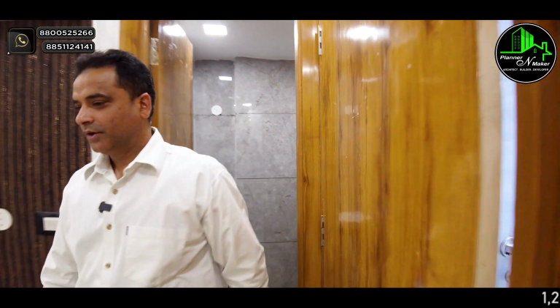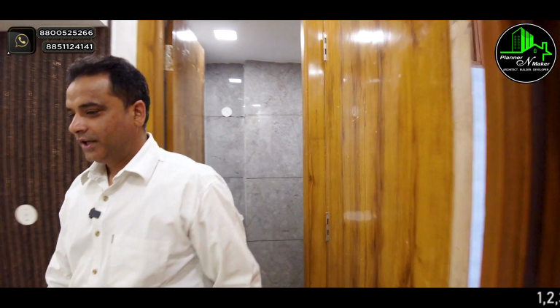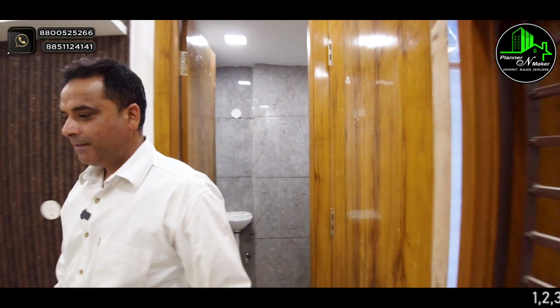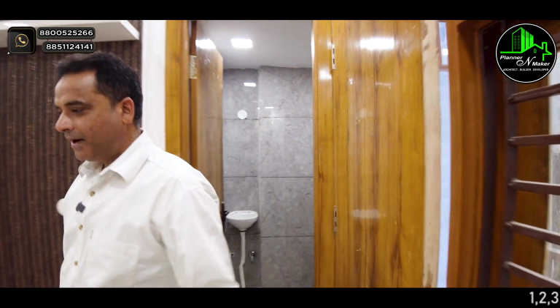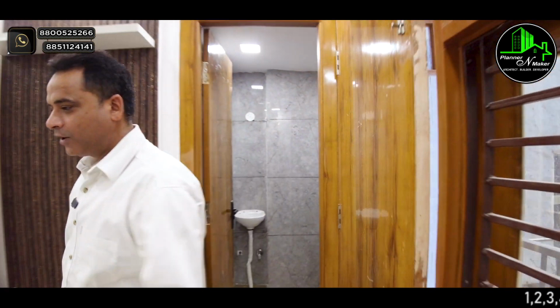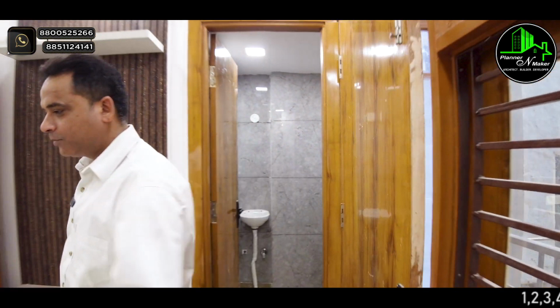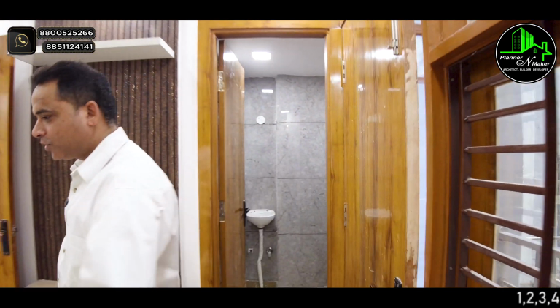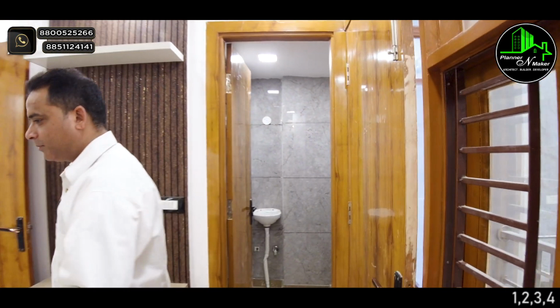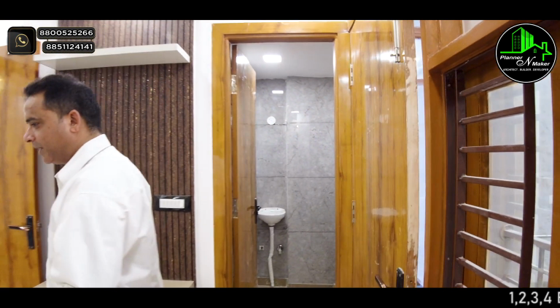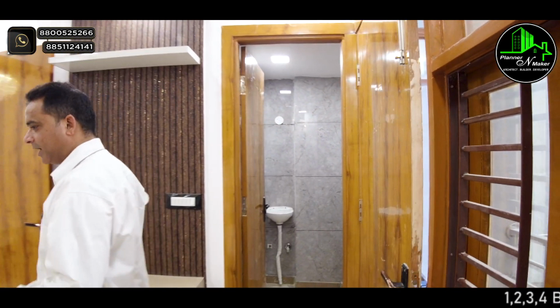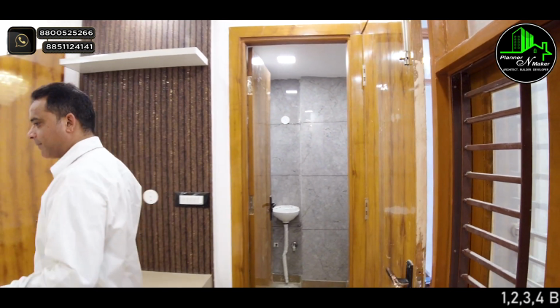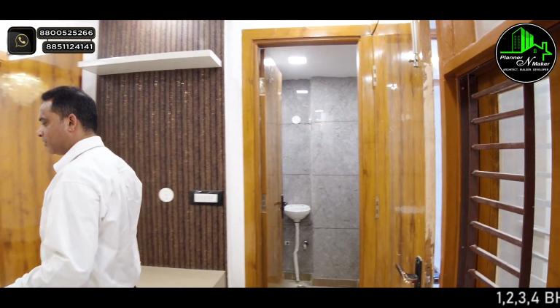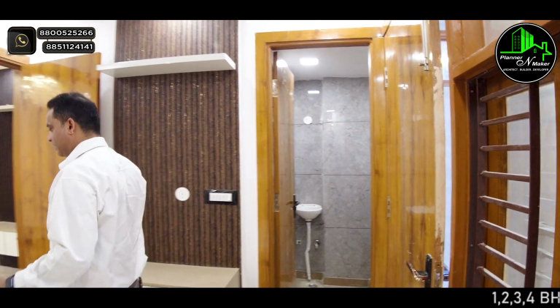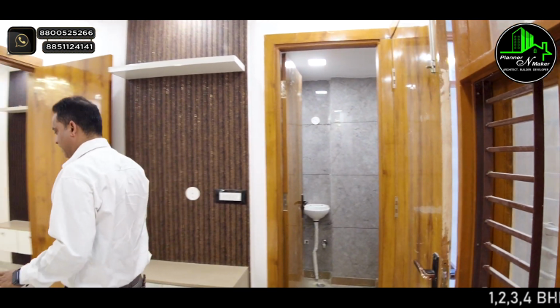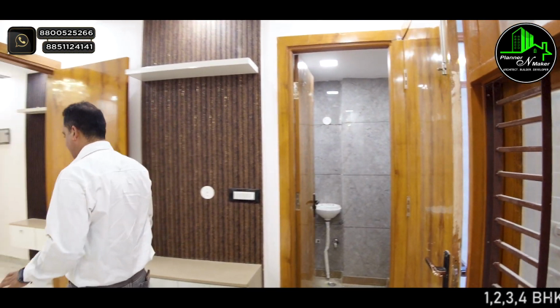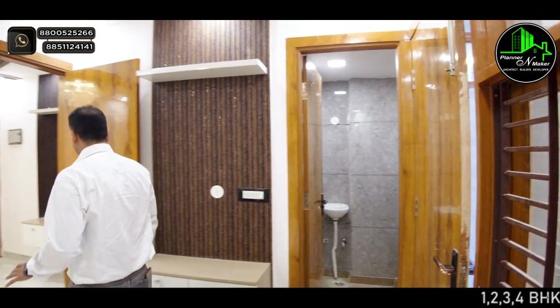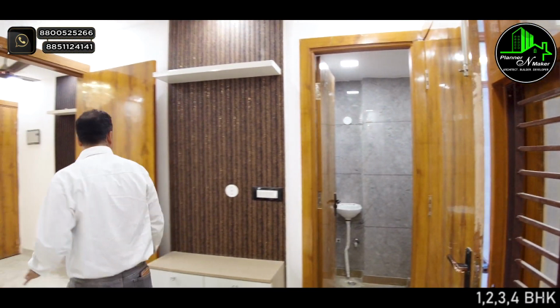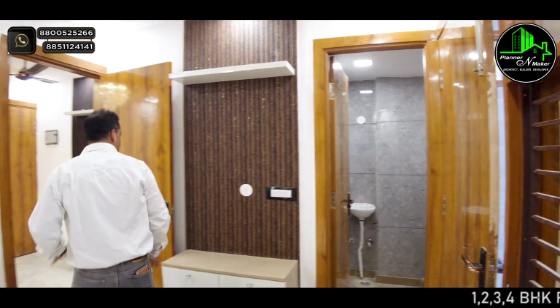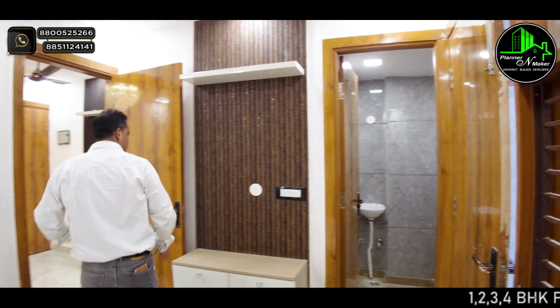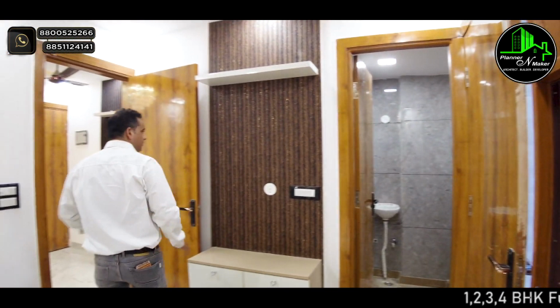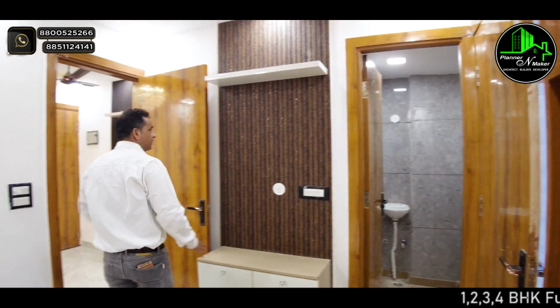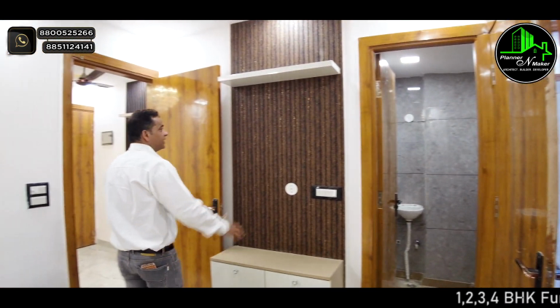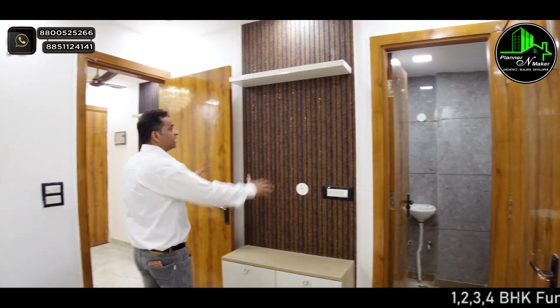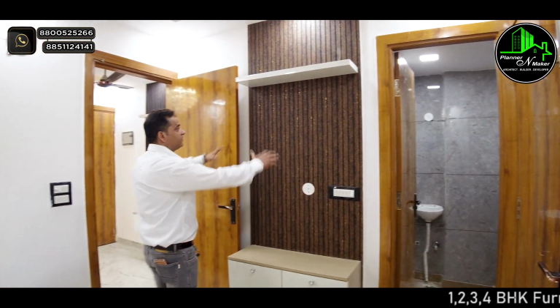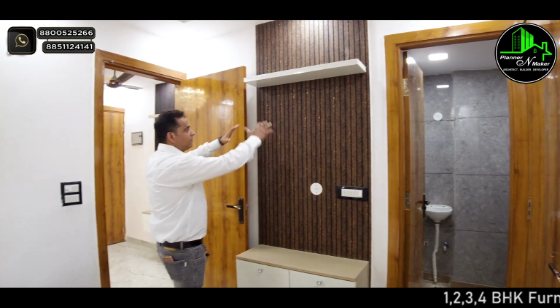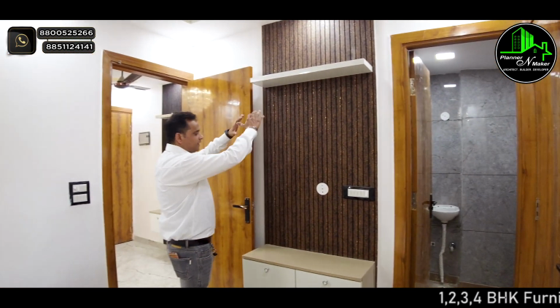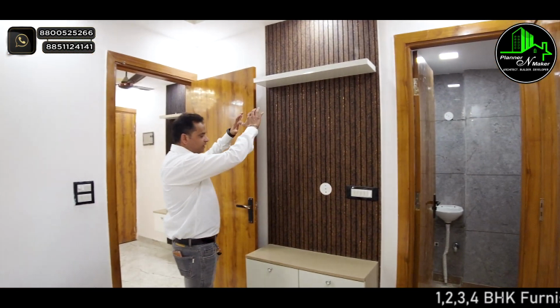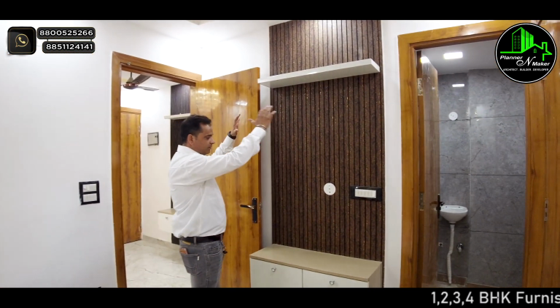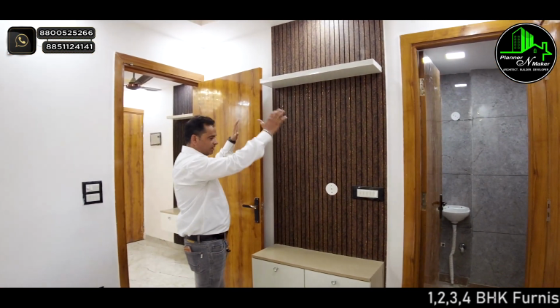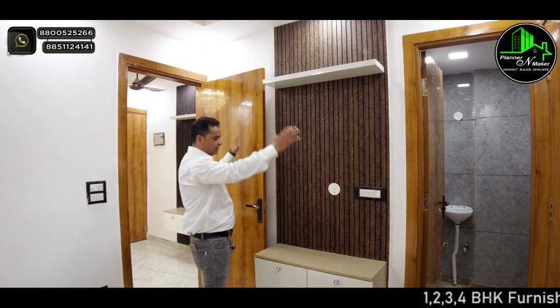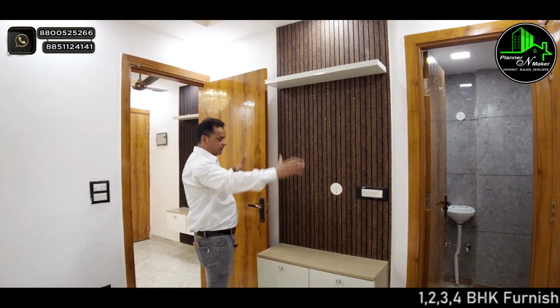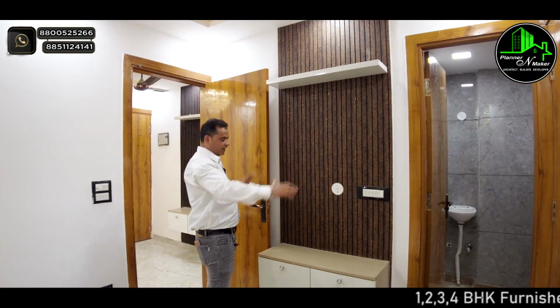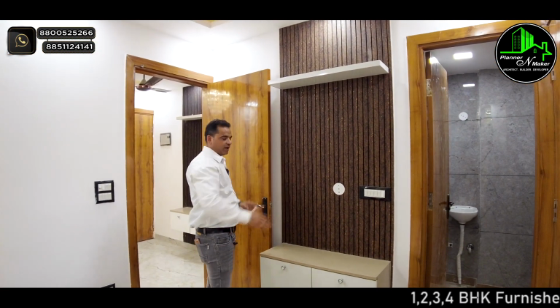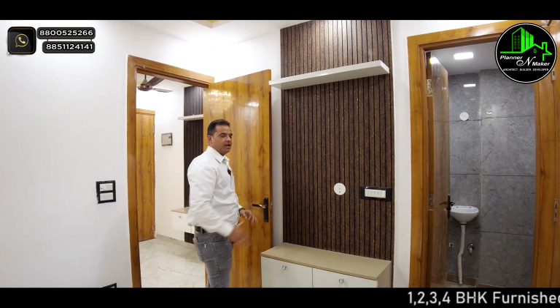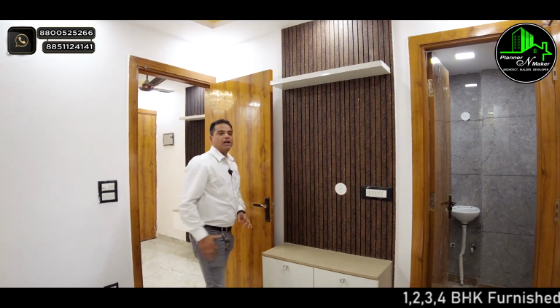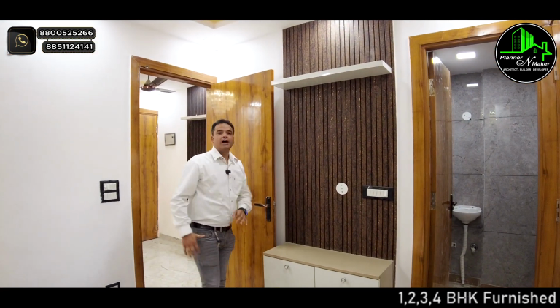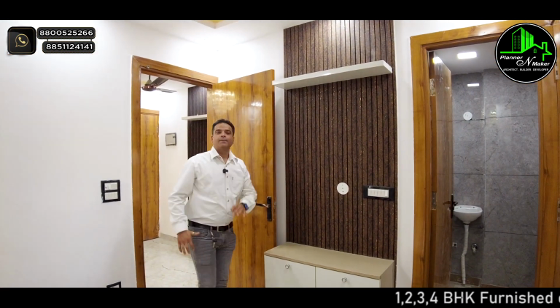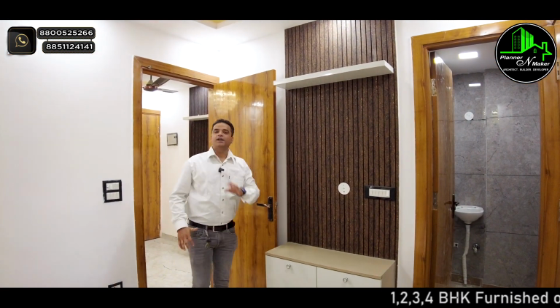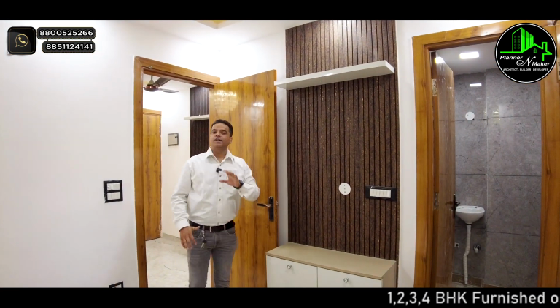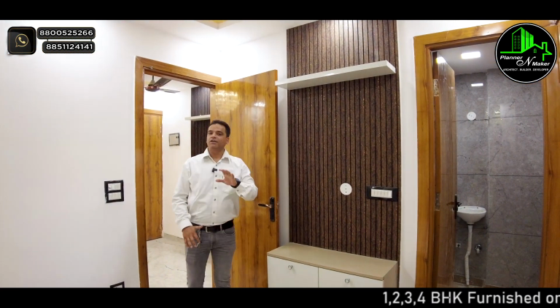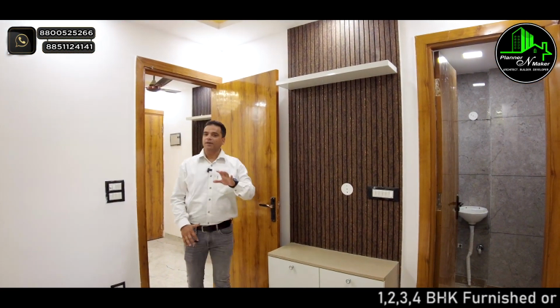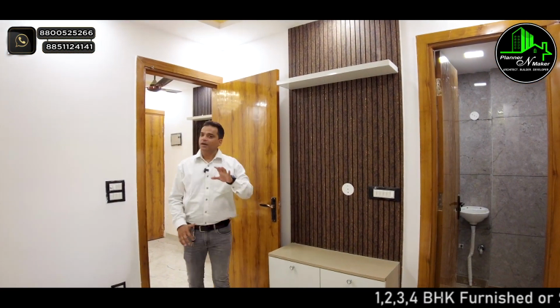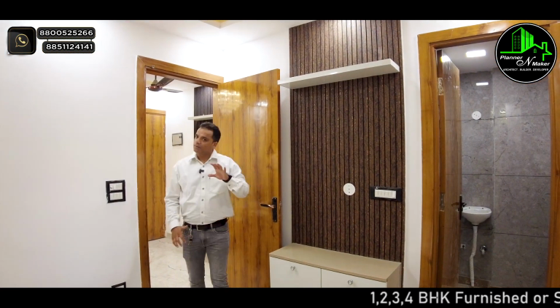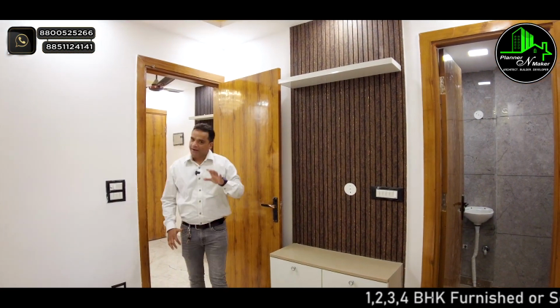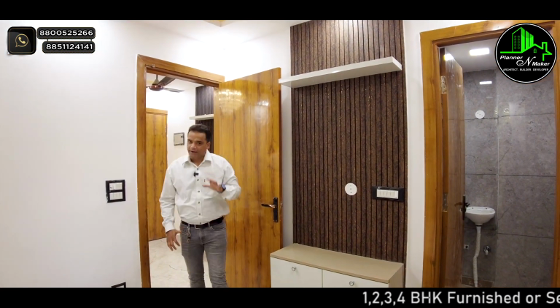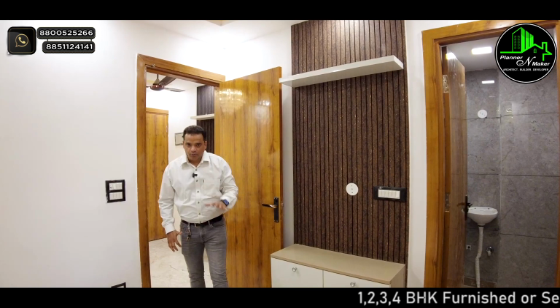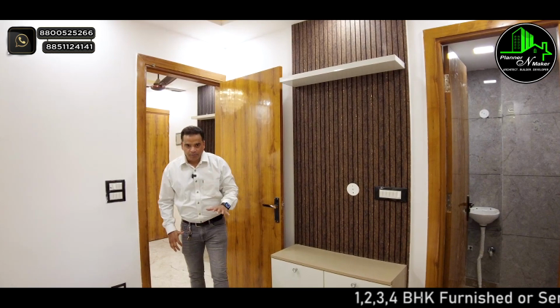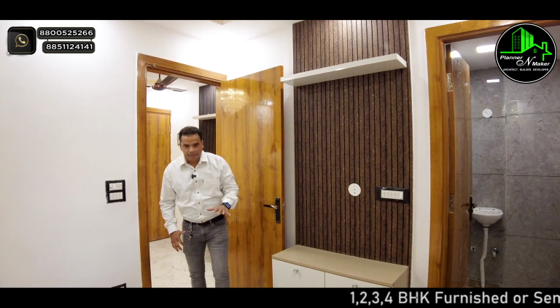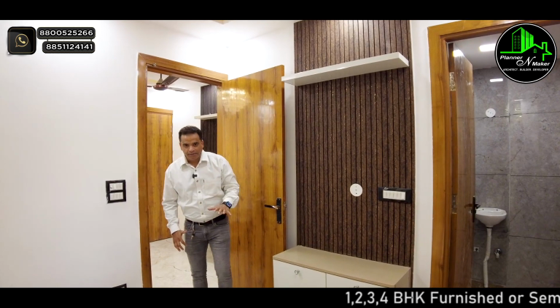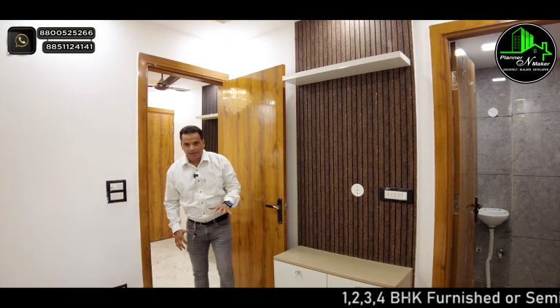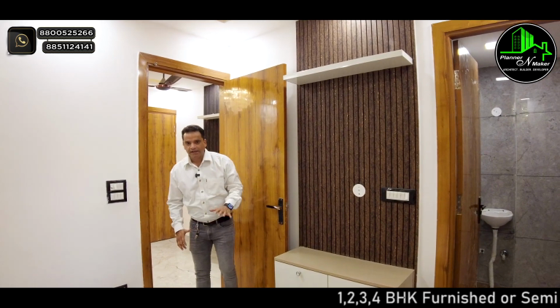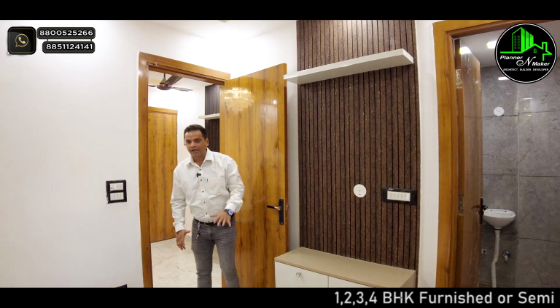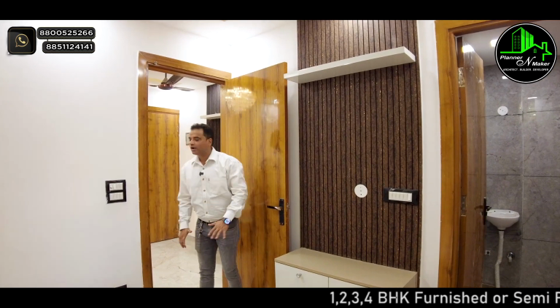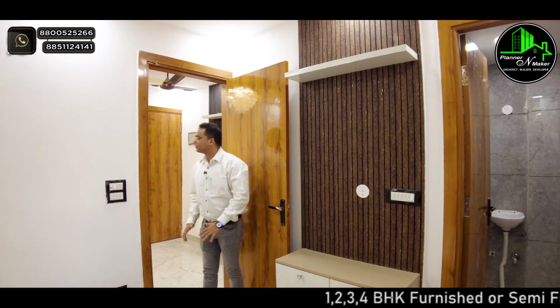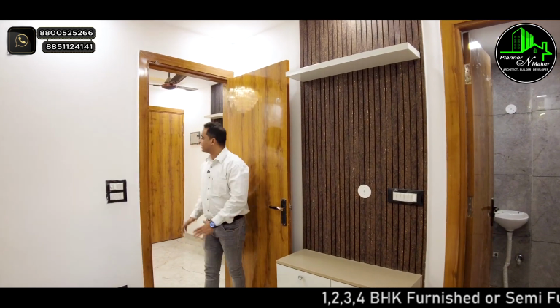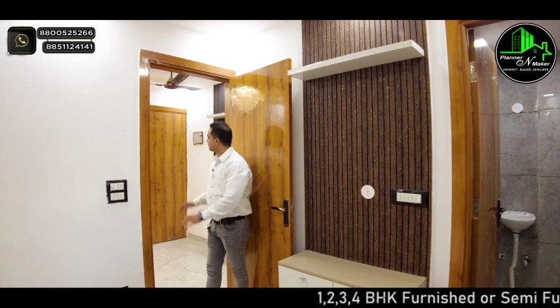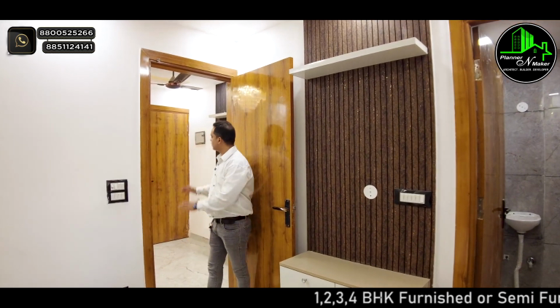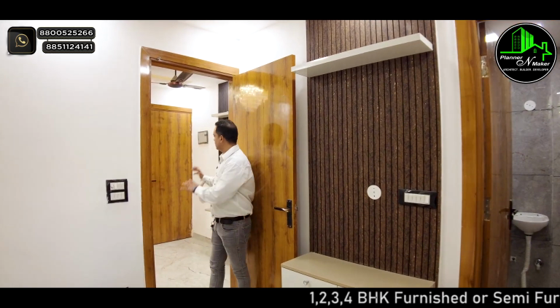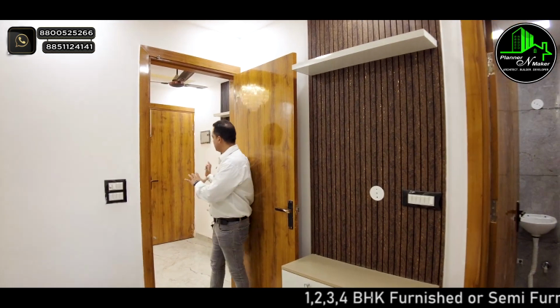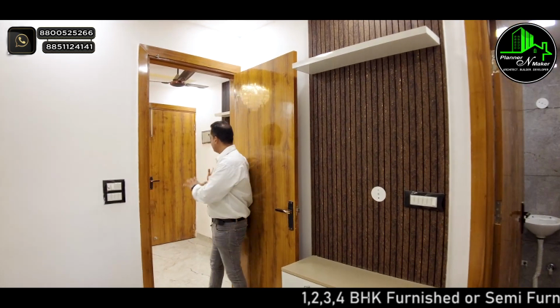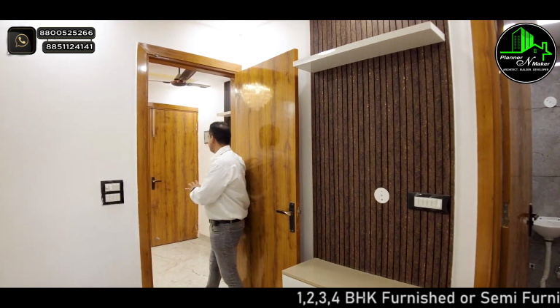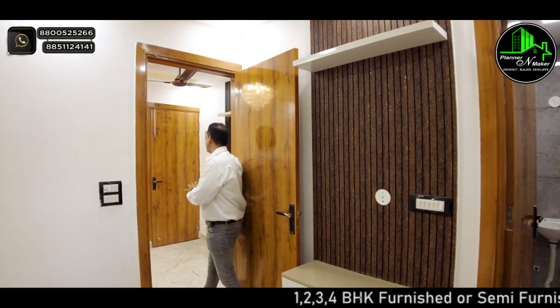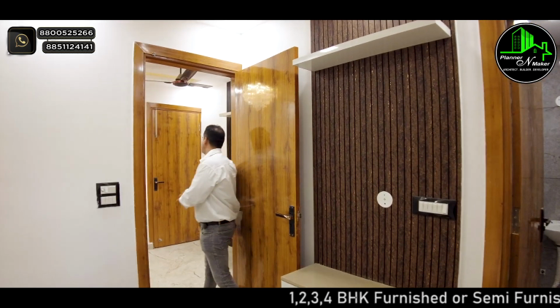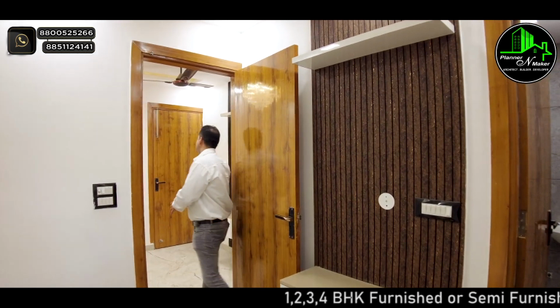This bedroom I've shown you — you can see the TV panel in the bedroom. And from here you can see the living area as well.